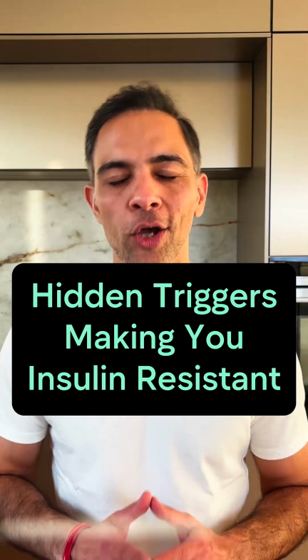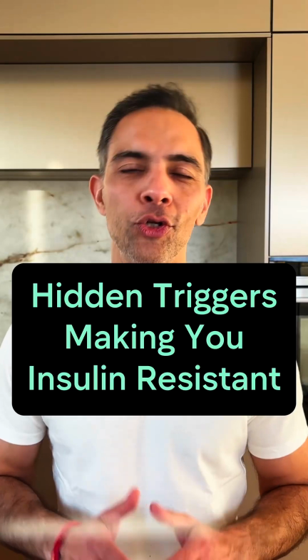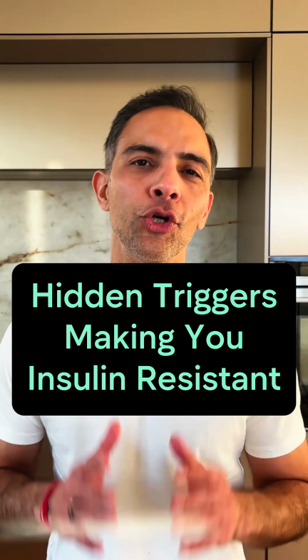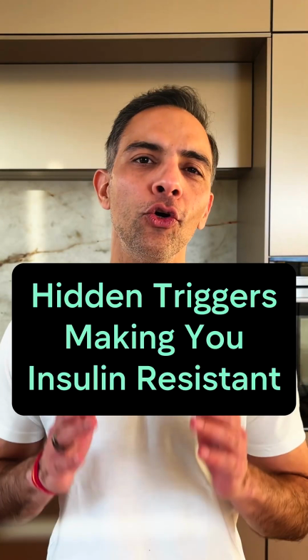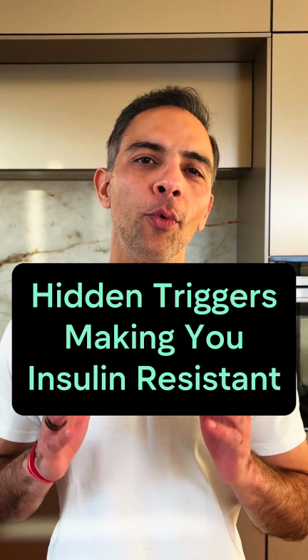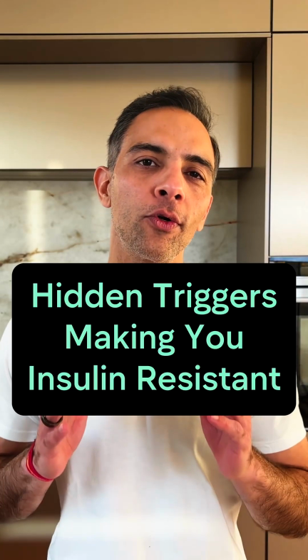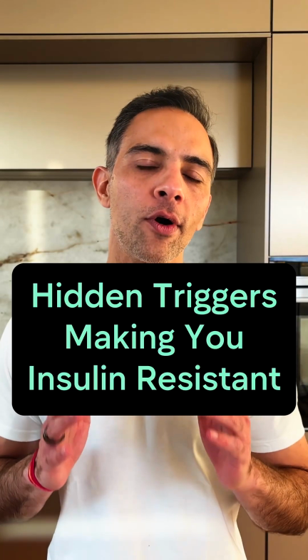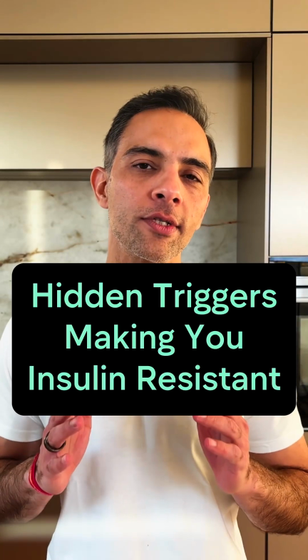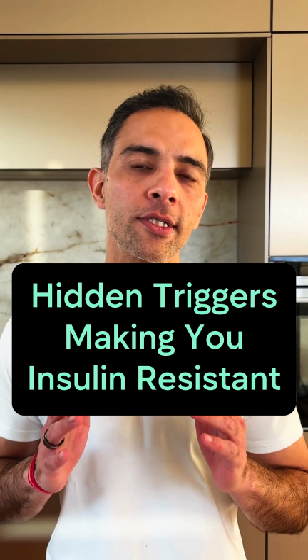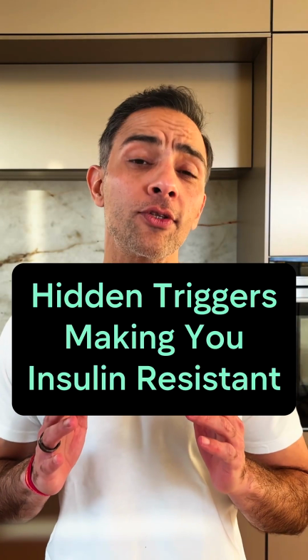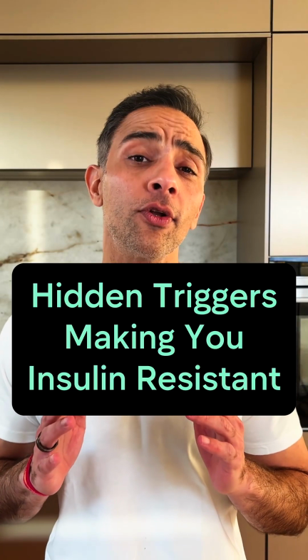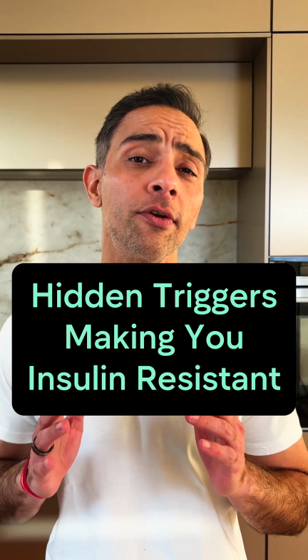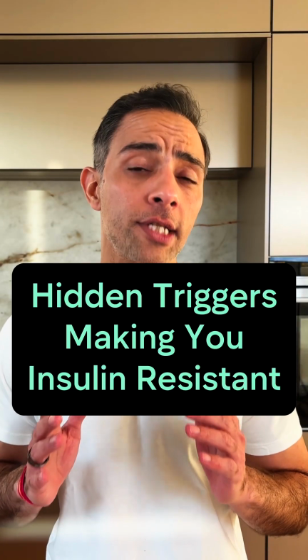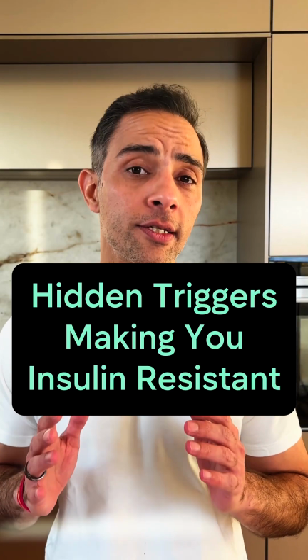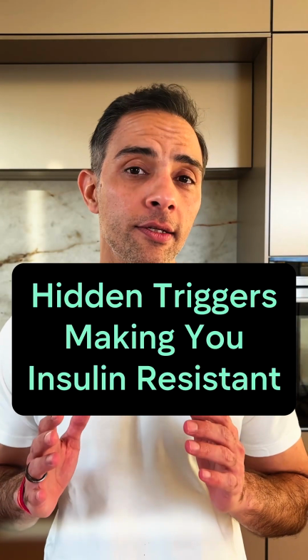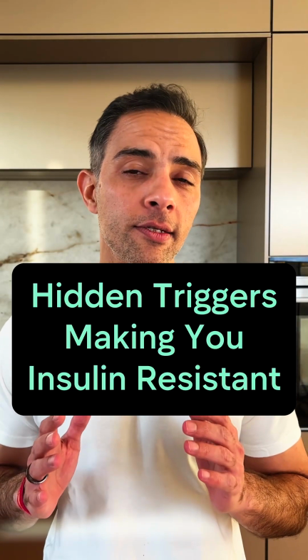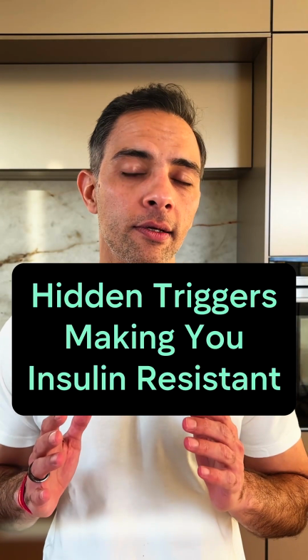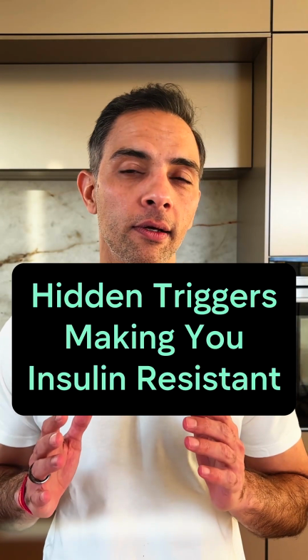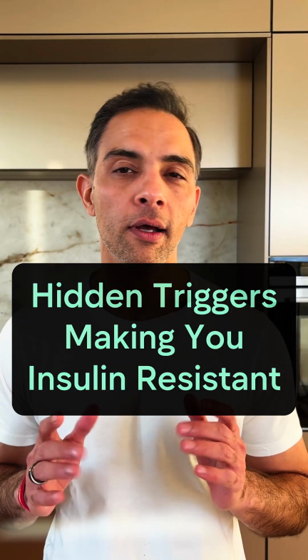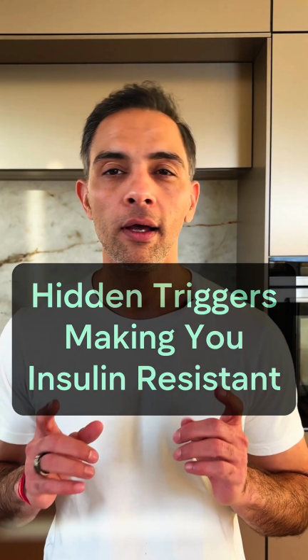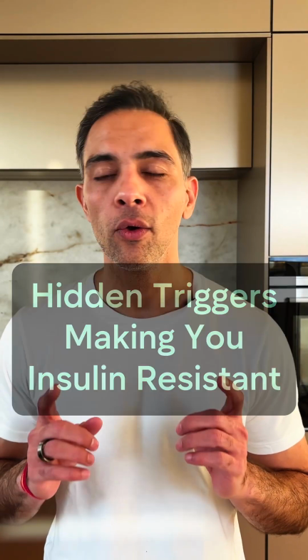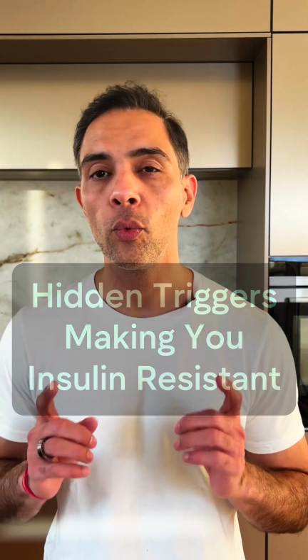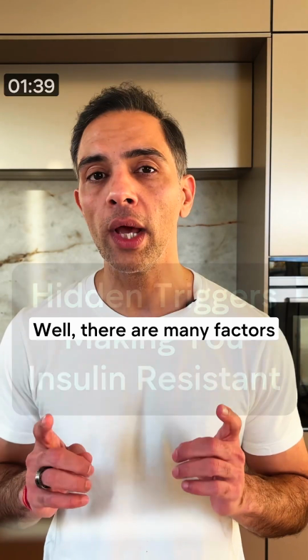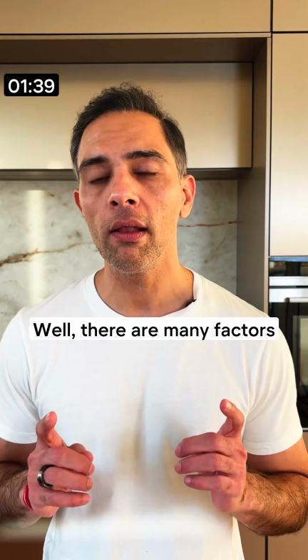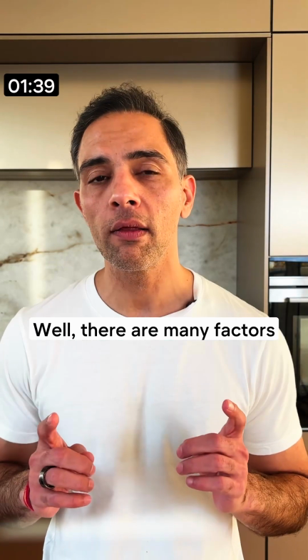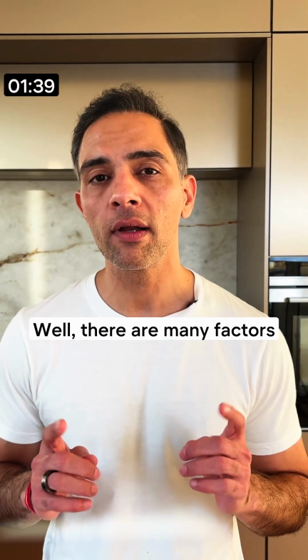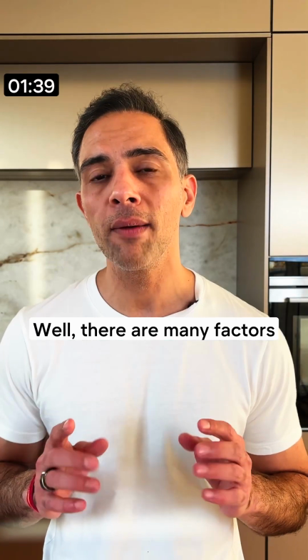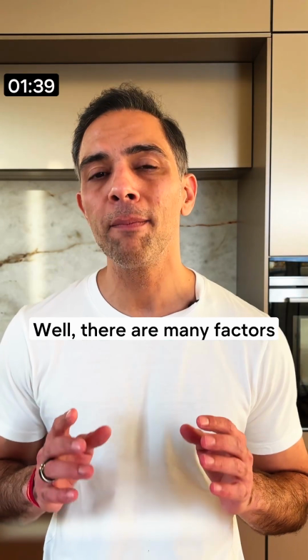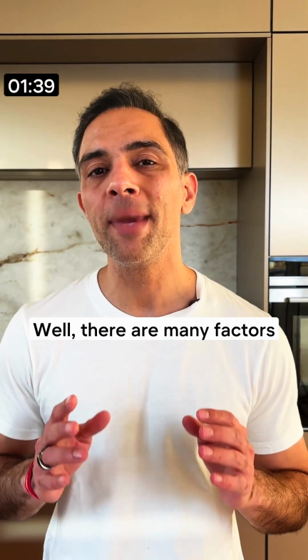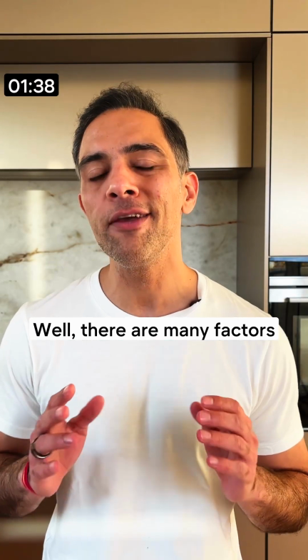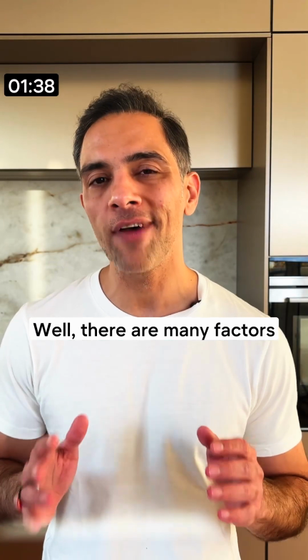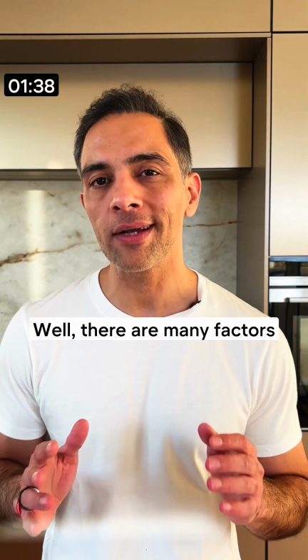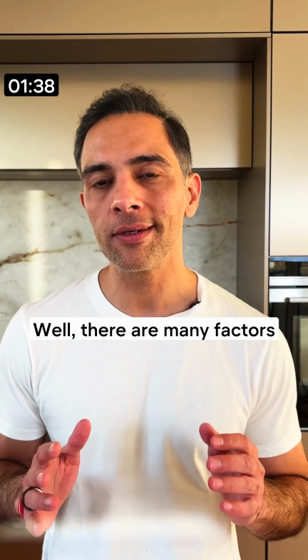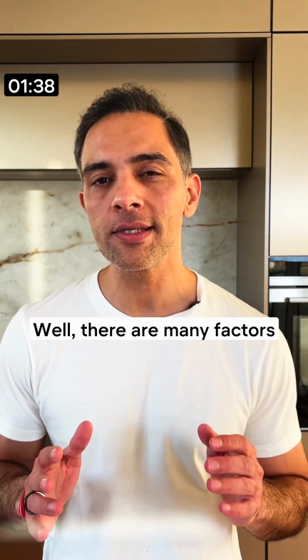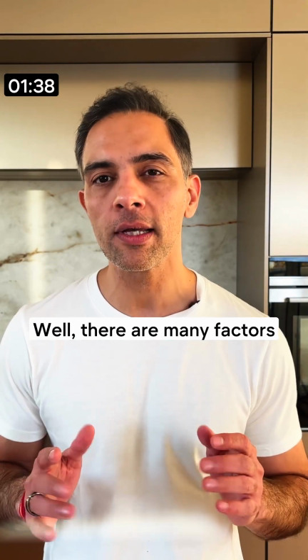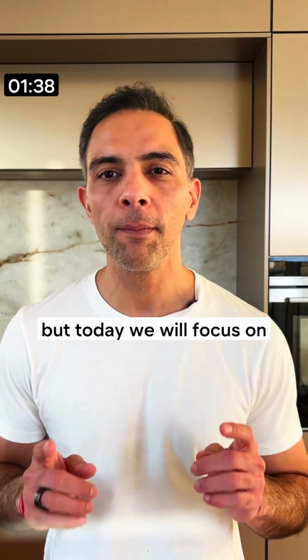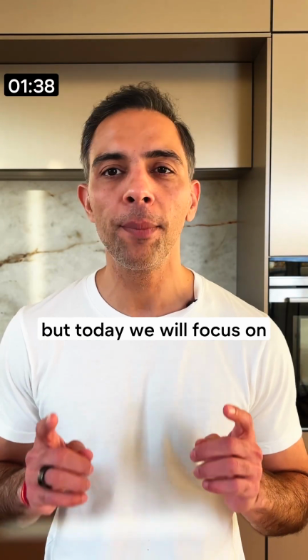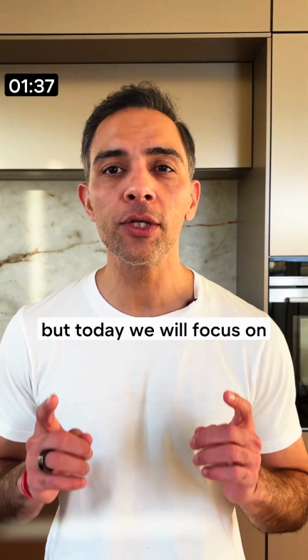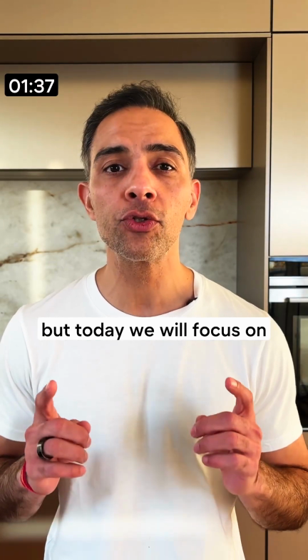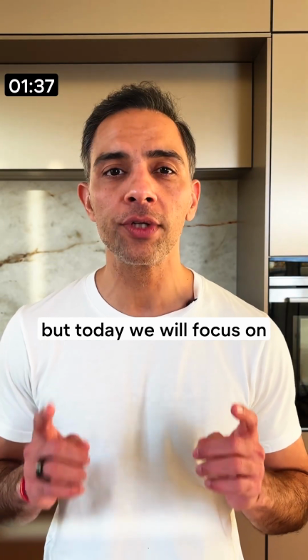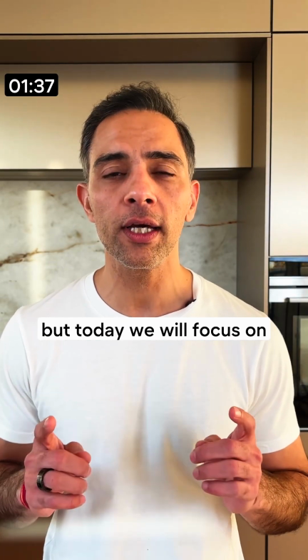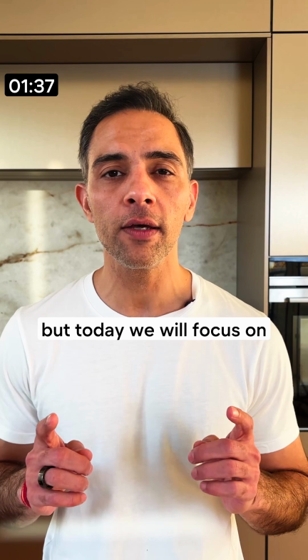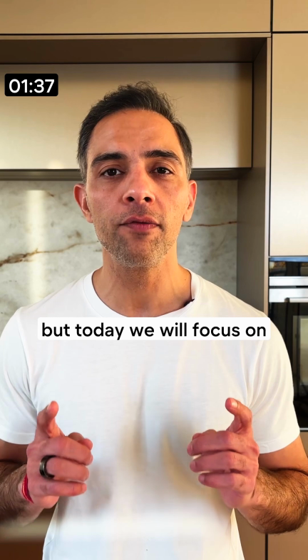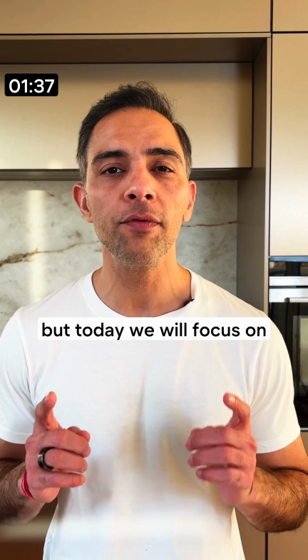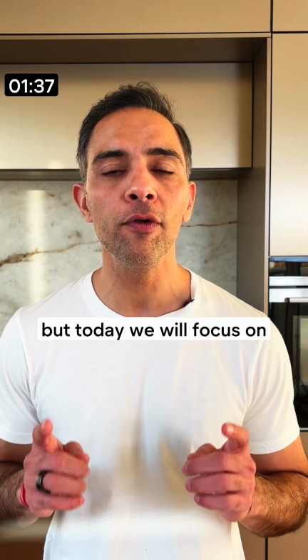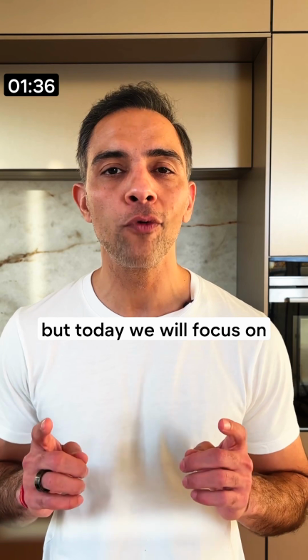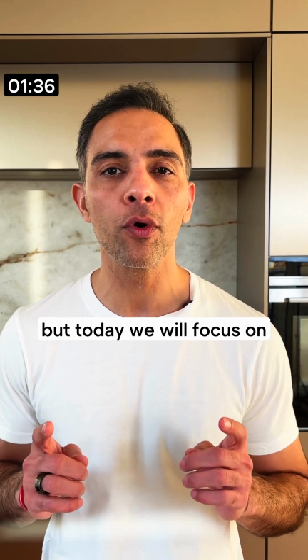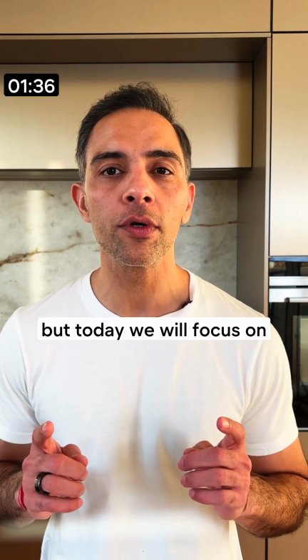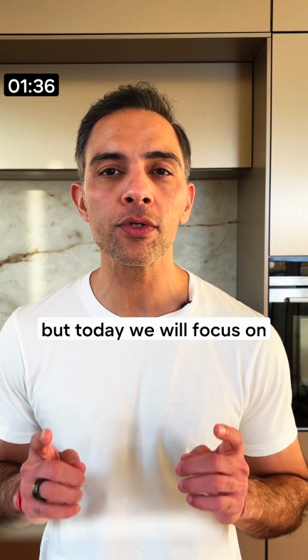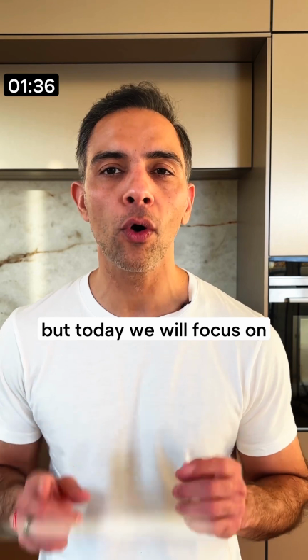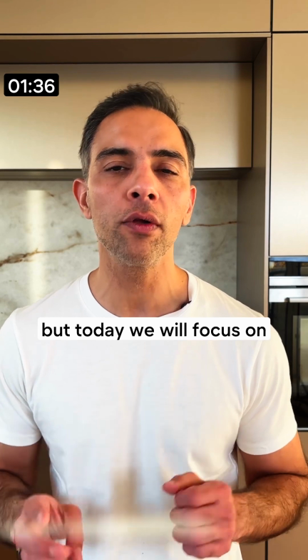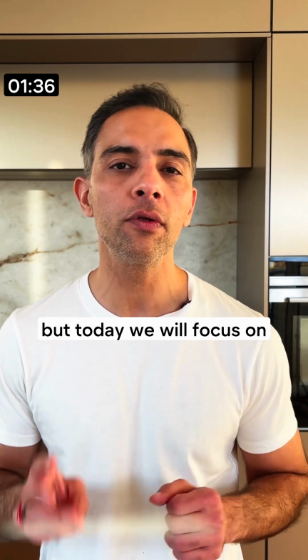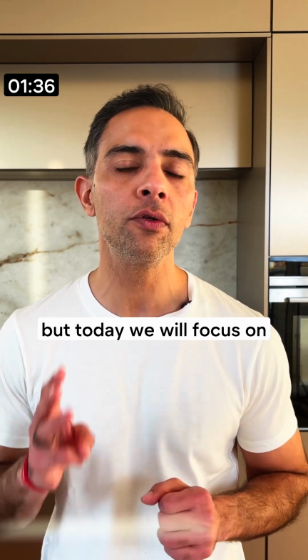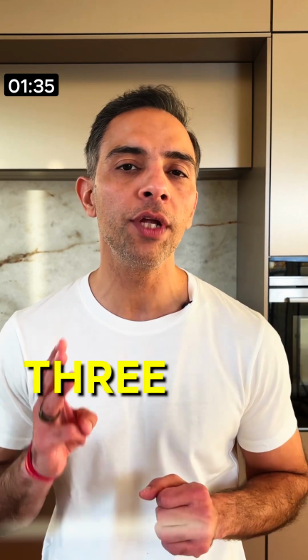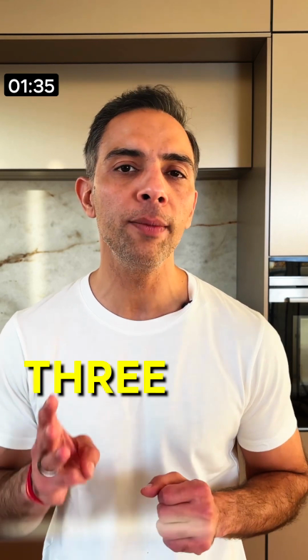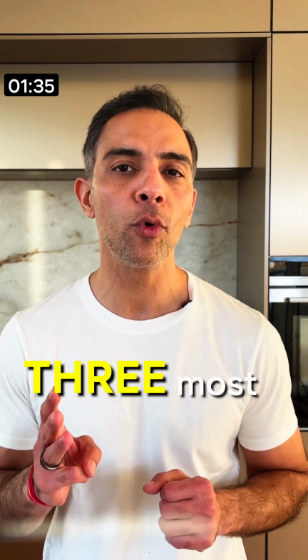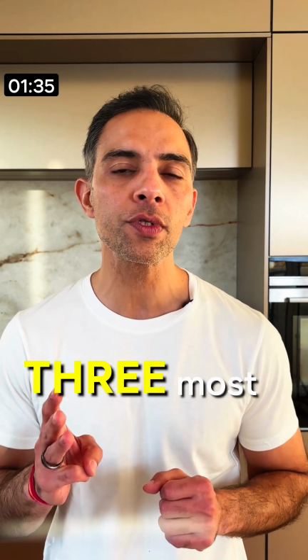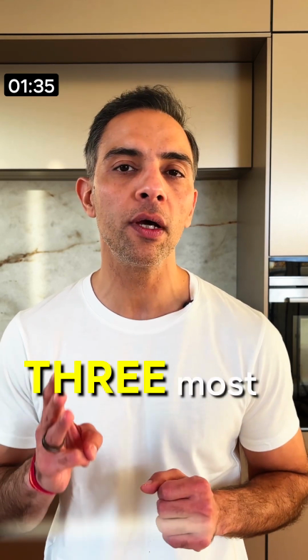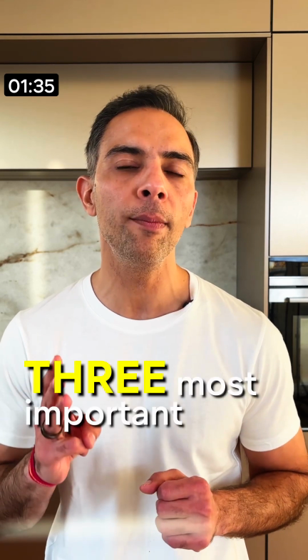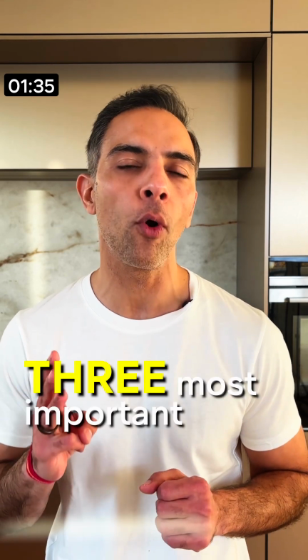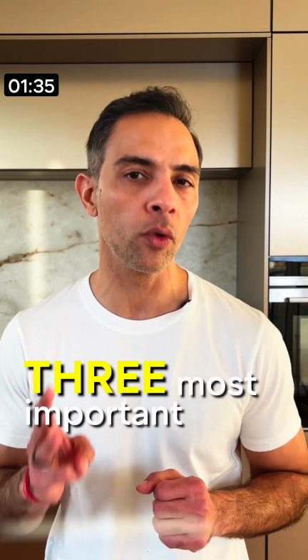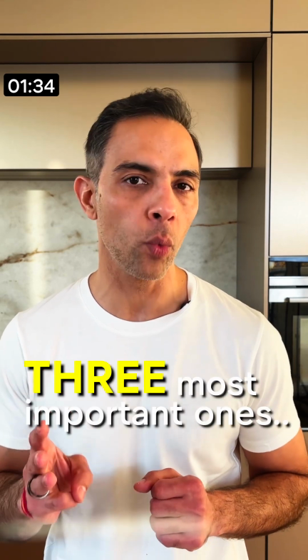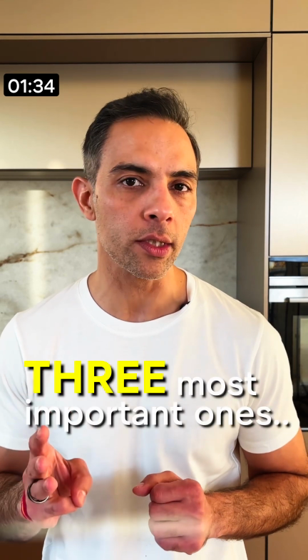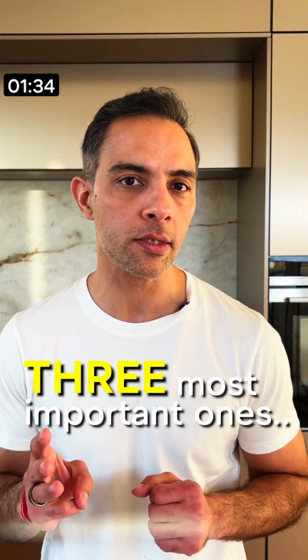Do you know what causes insulin resistance? There are many factors, but today we will focus on the three most important ones.